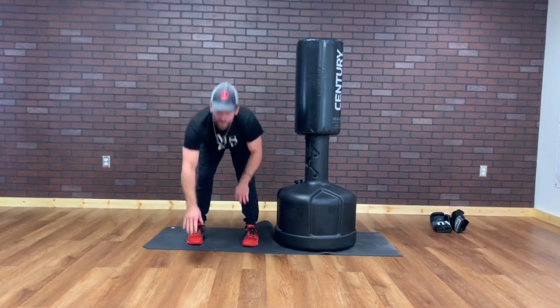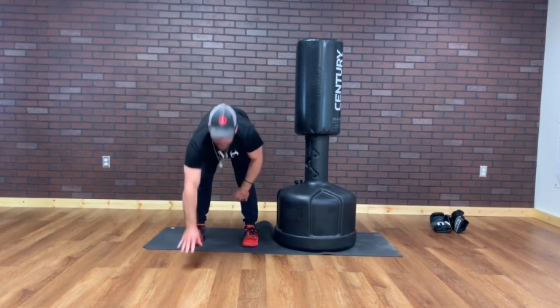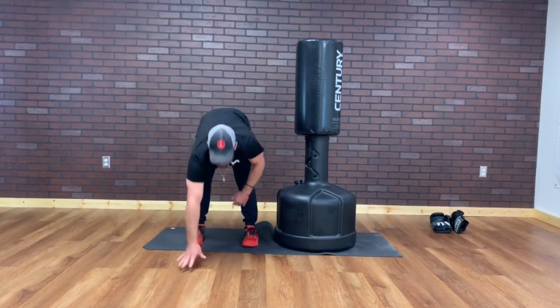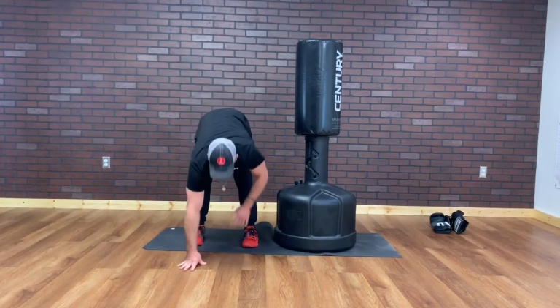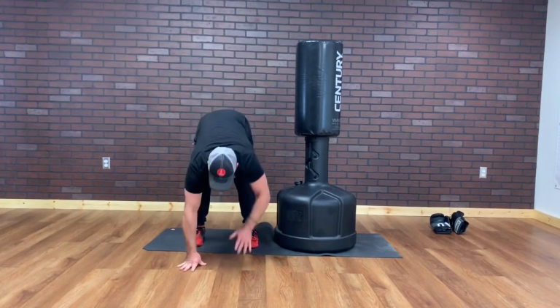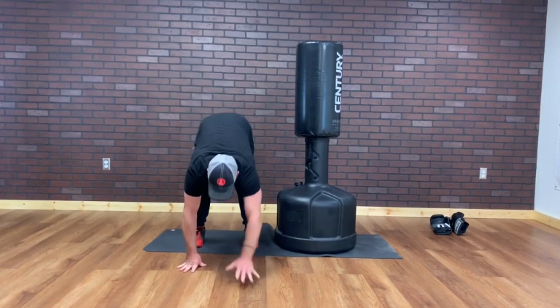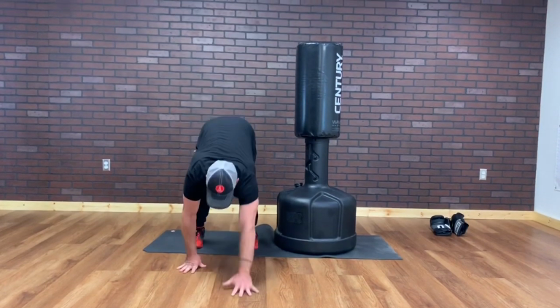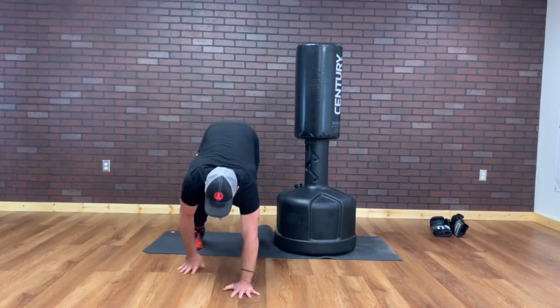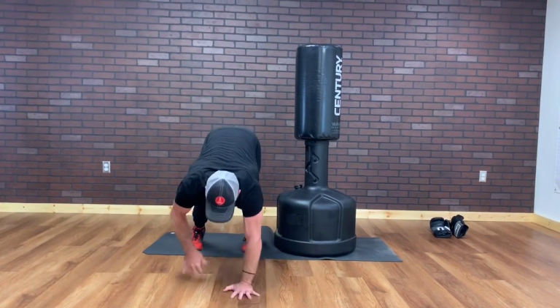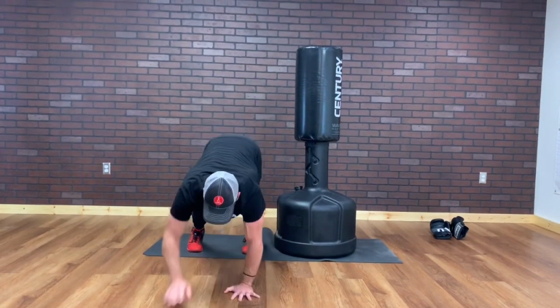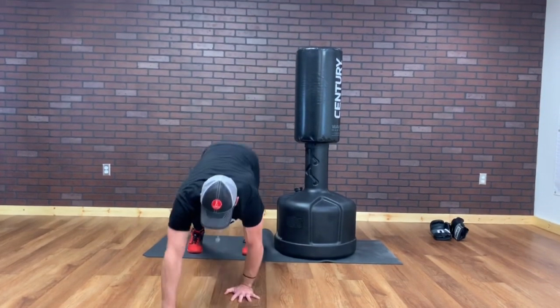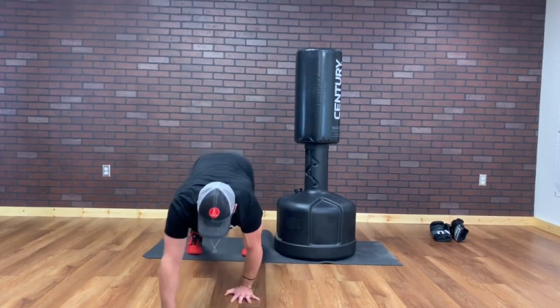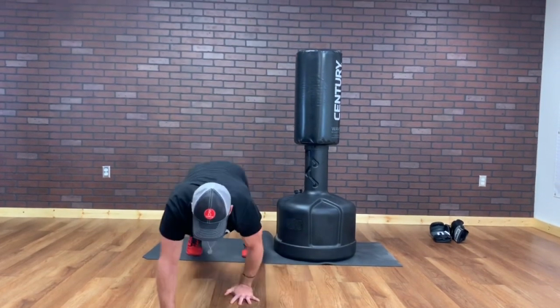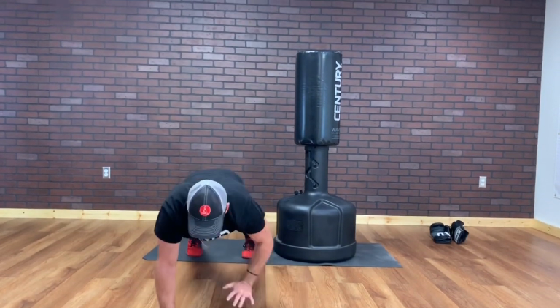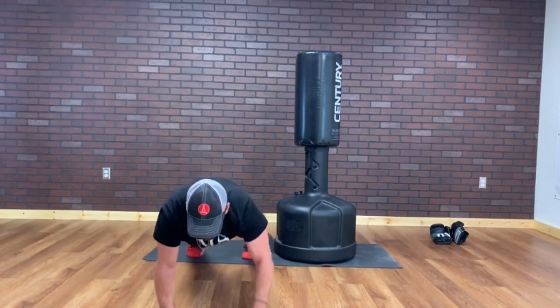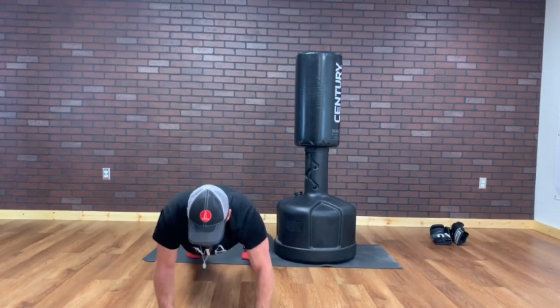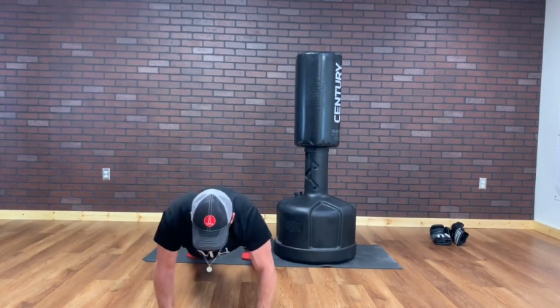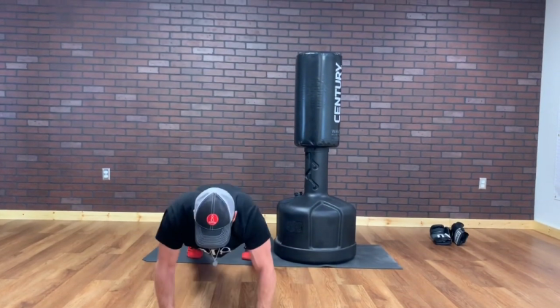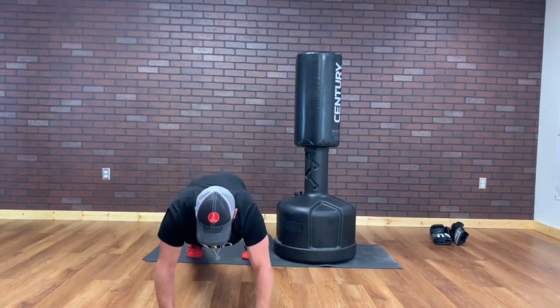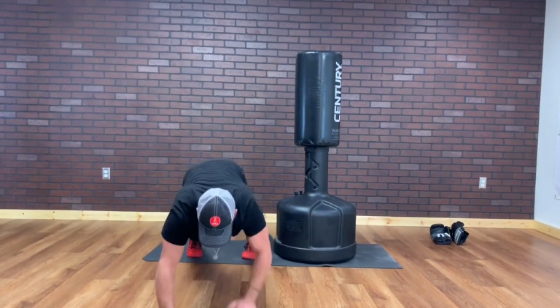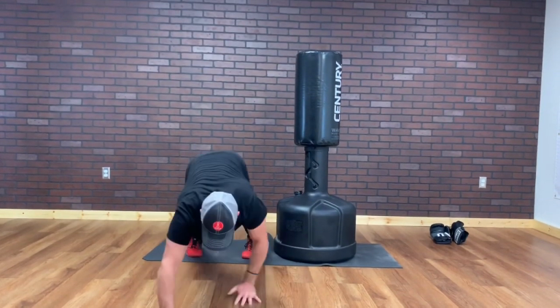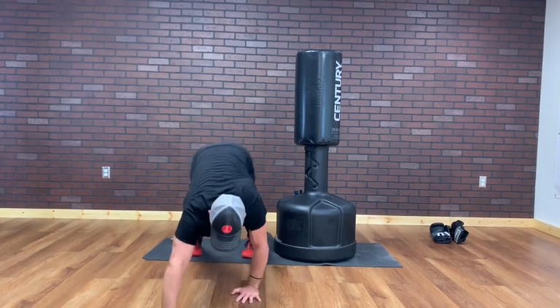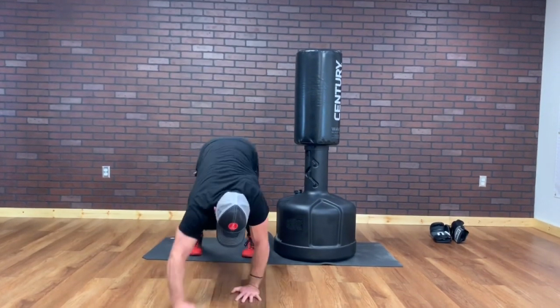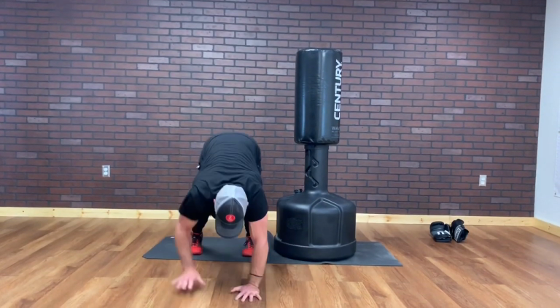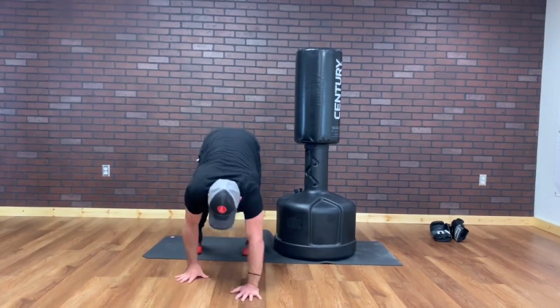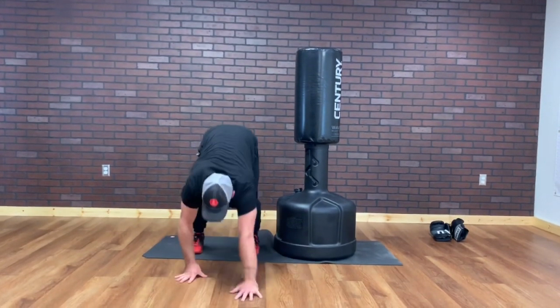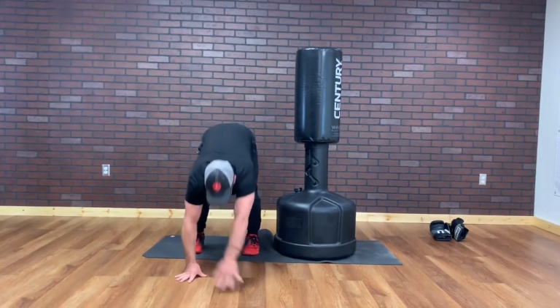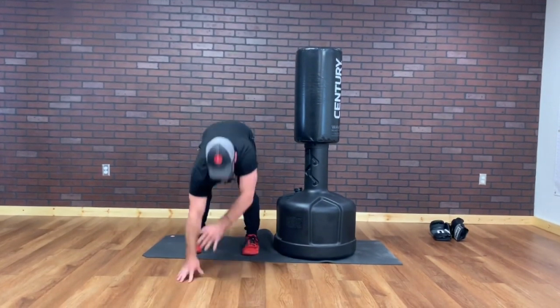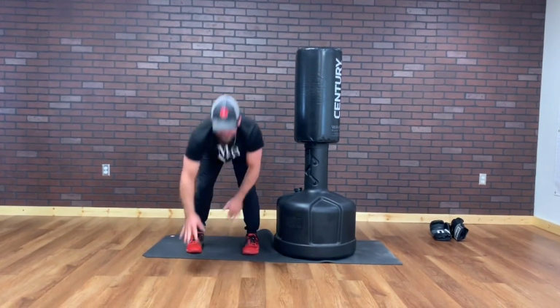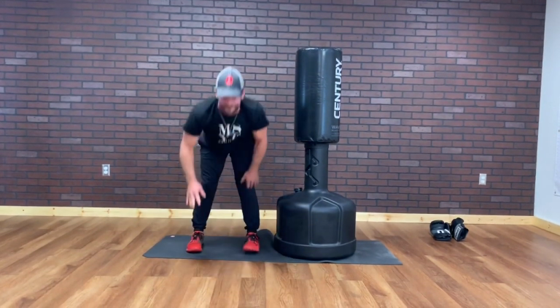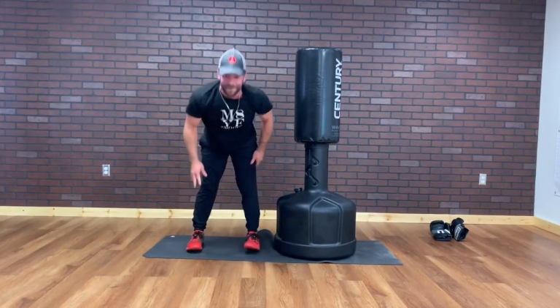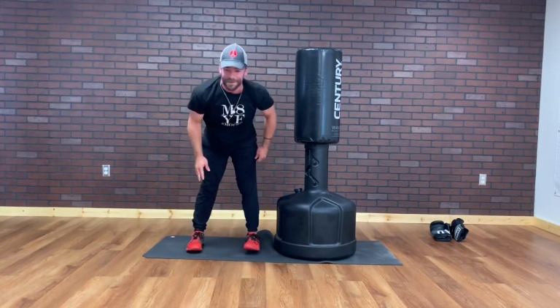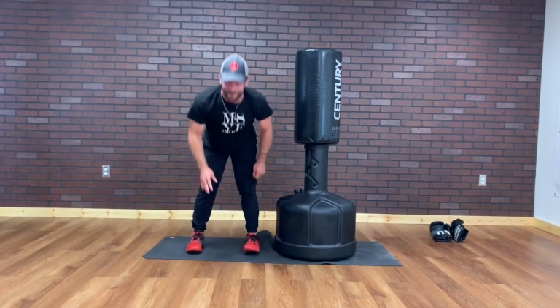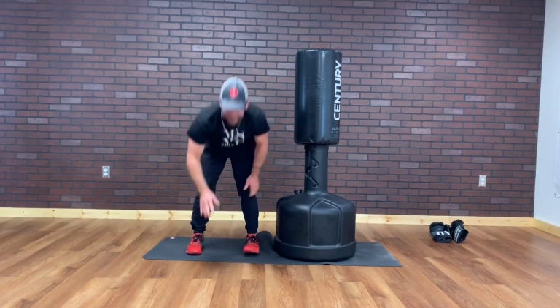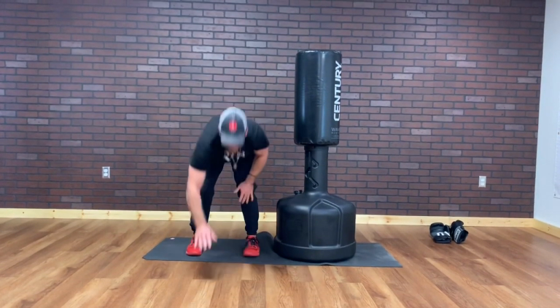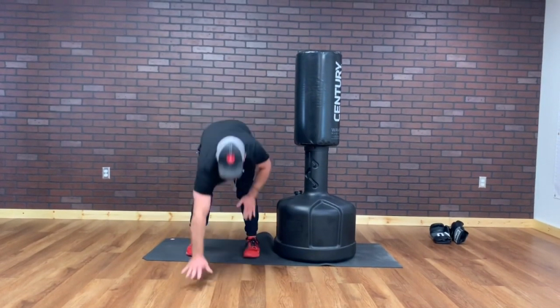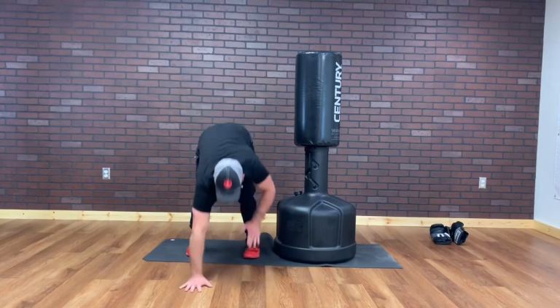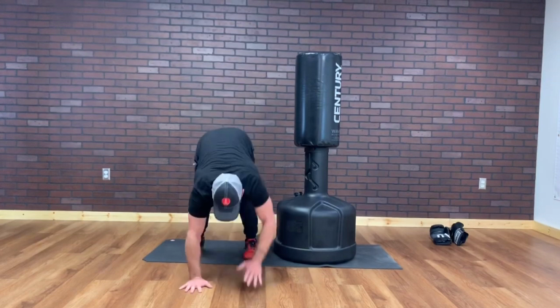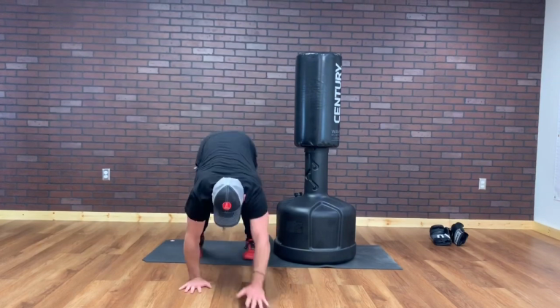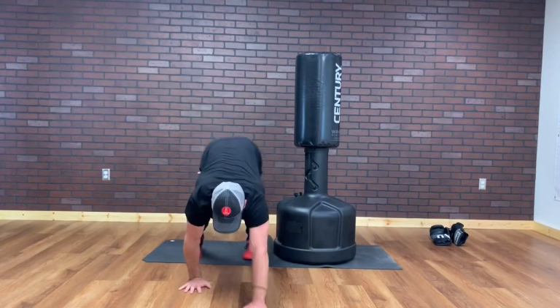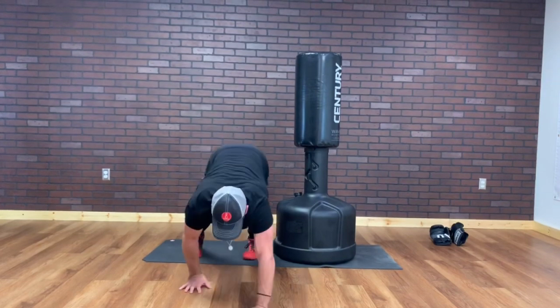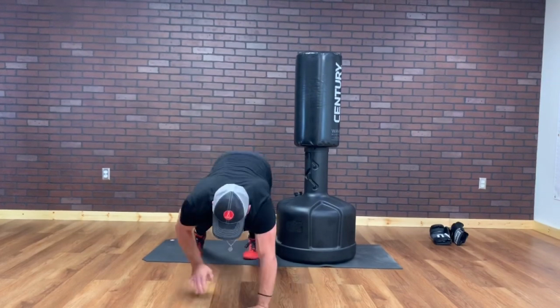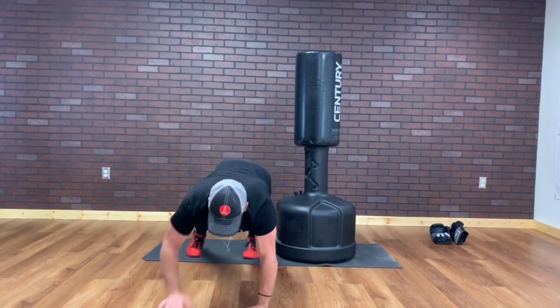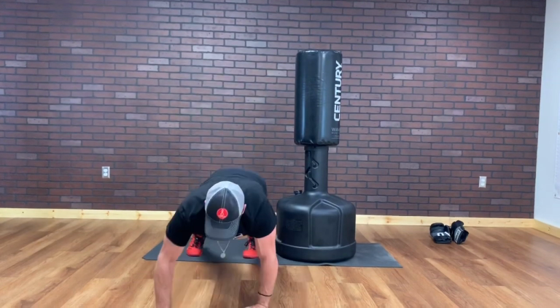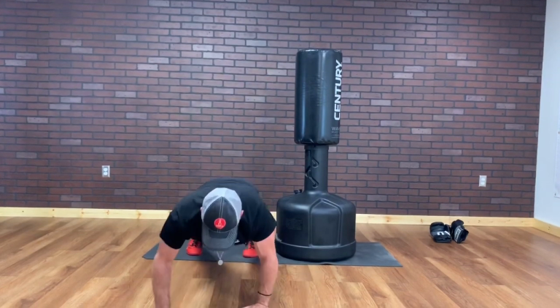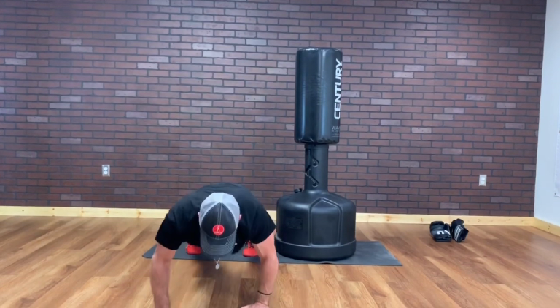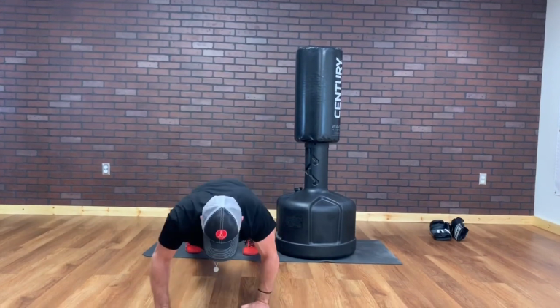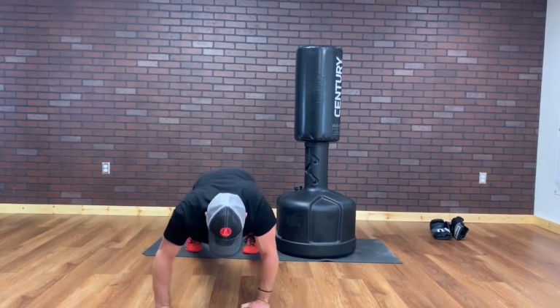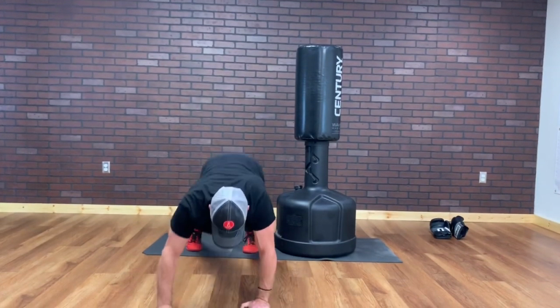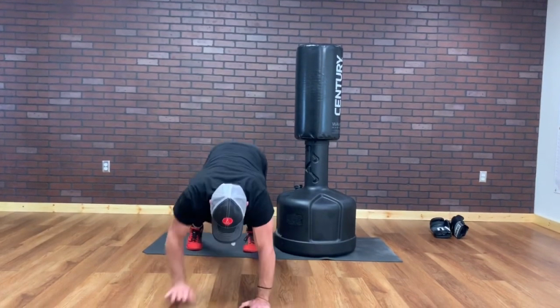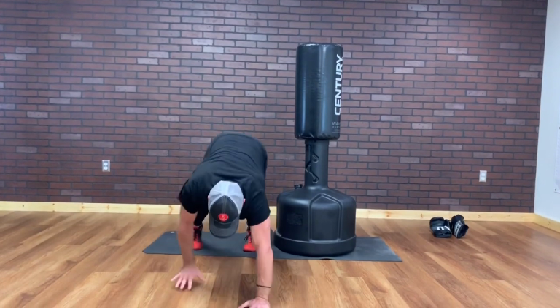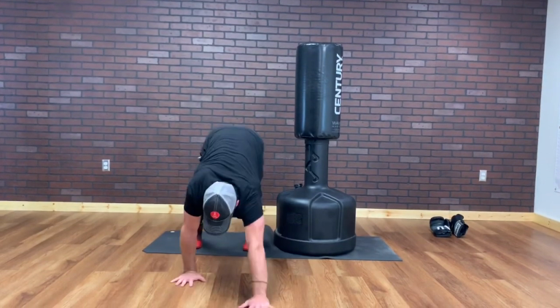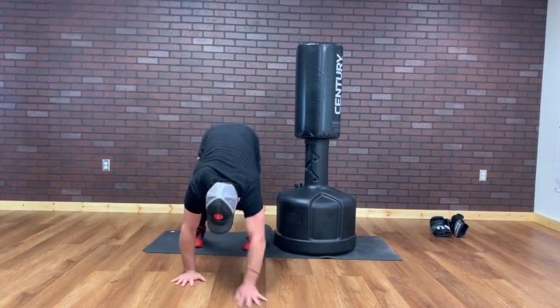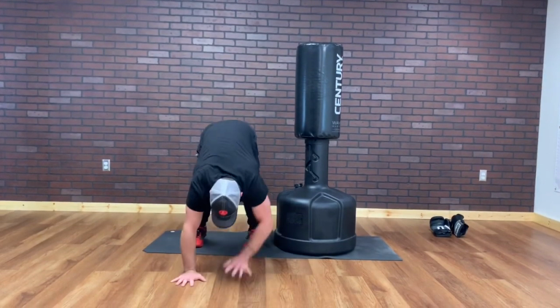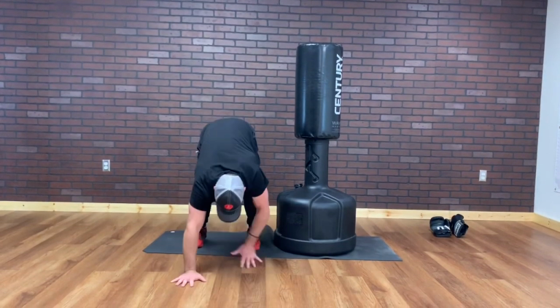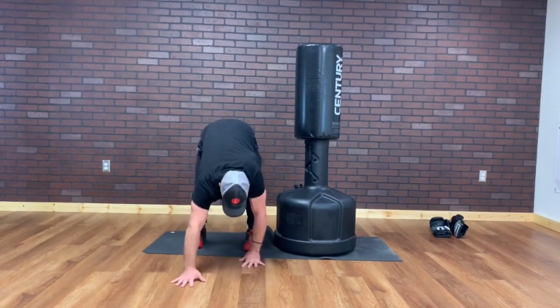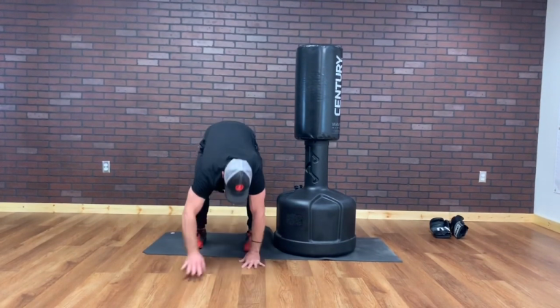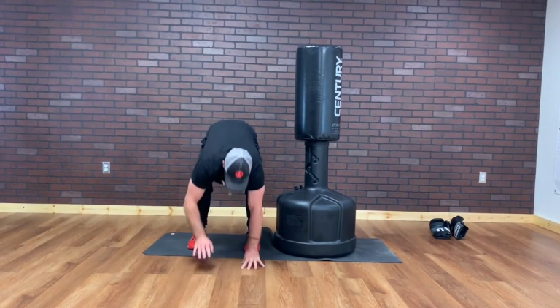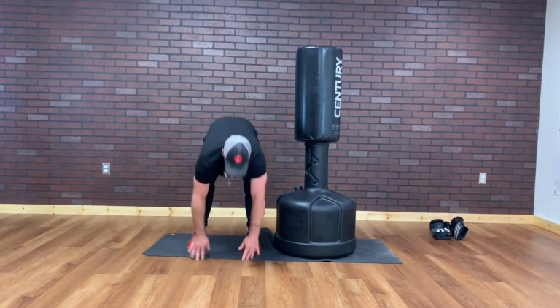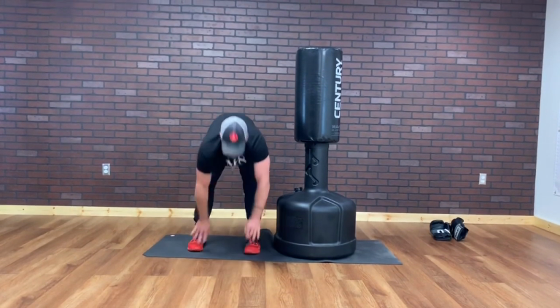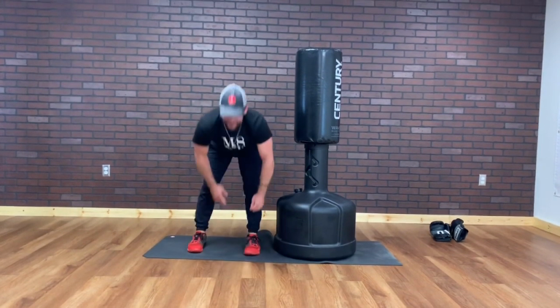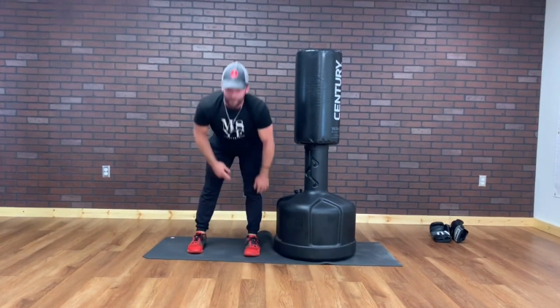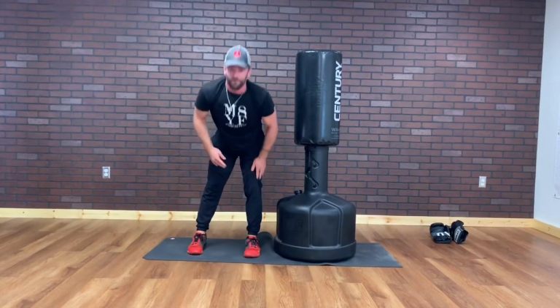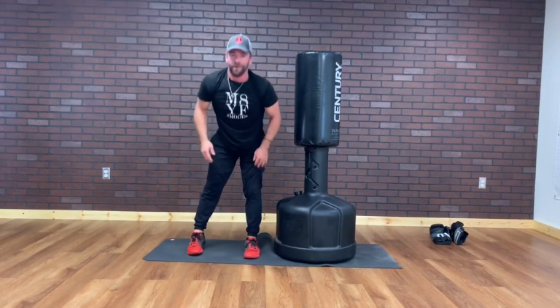Five, four — see how I'm speeding up. Three, two, and one.